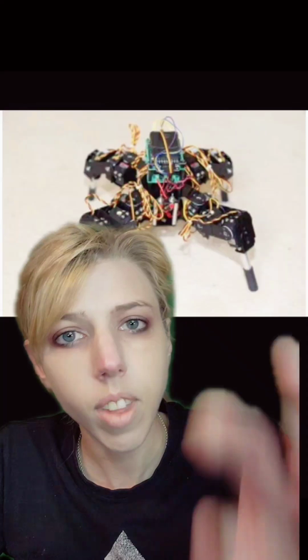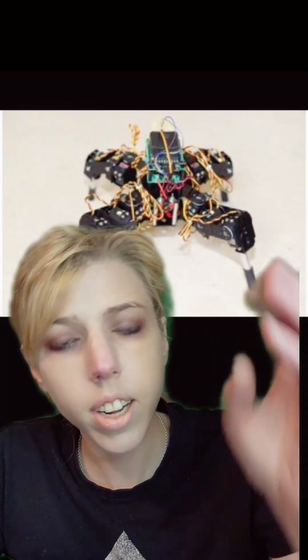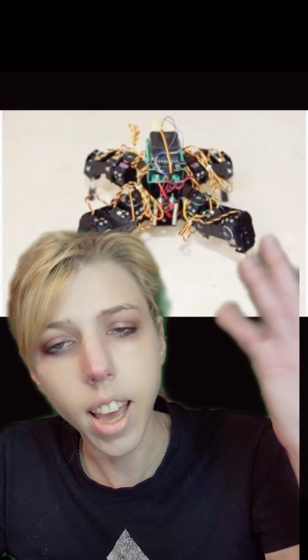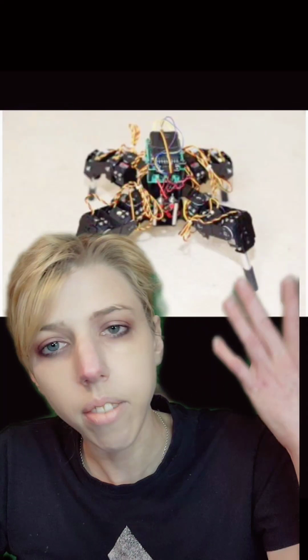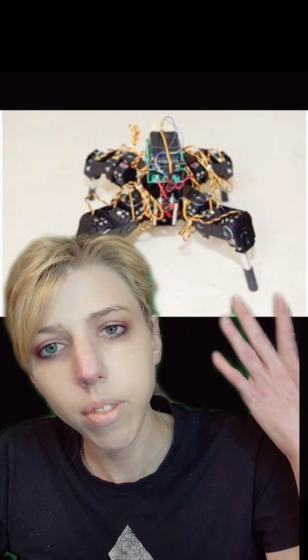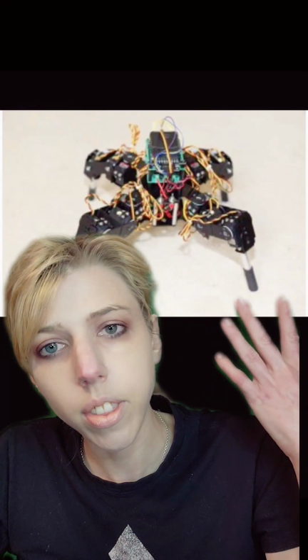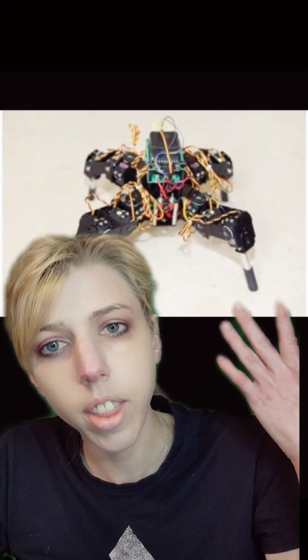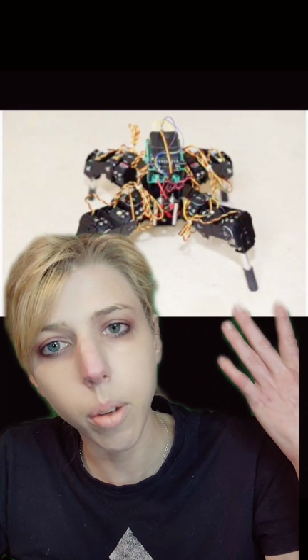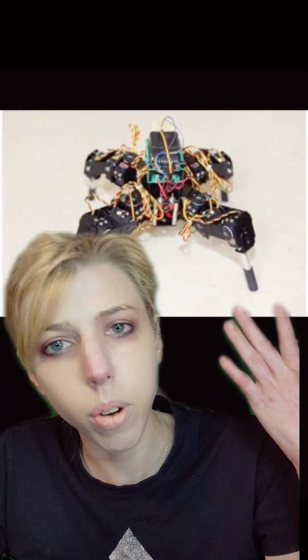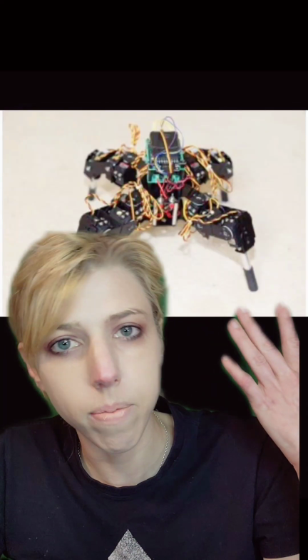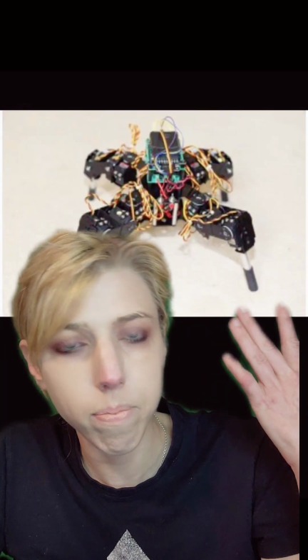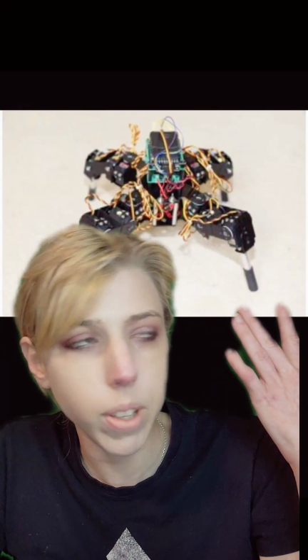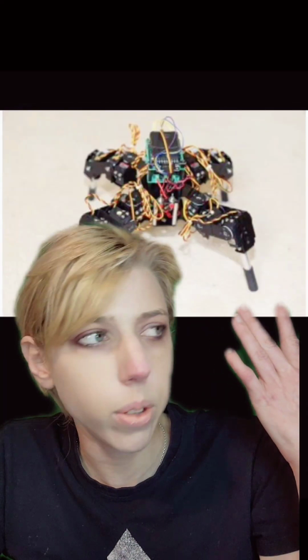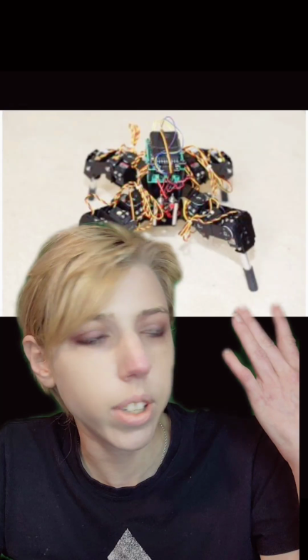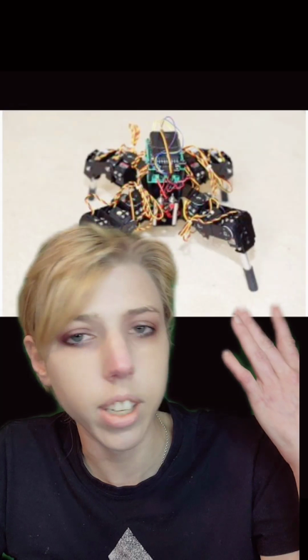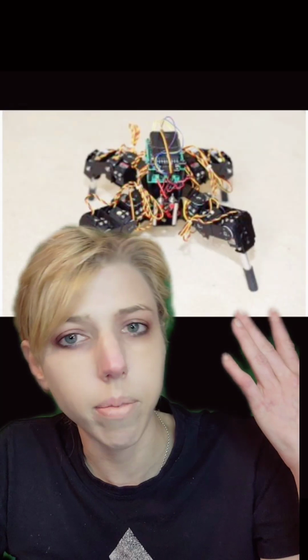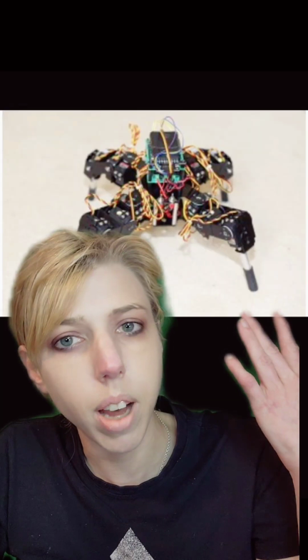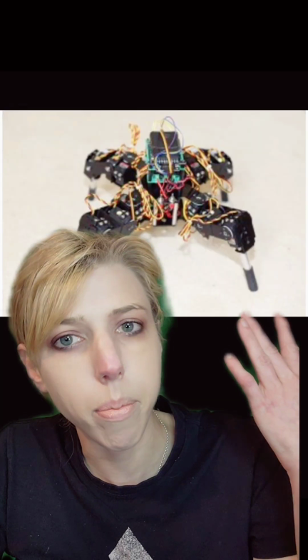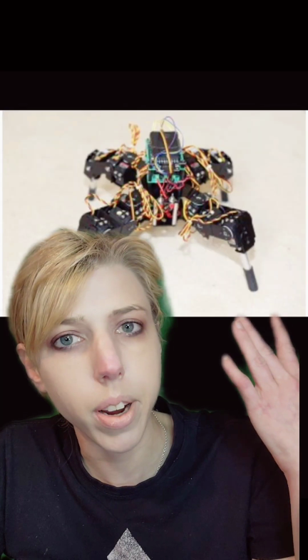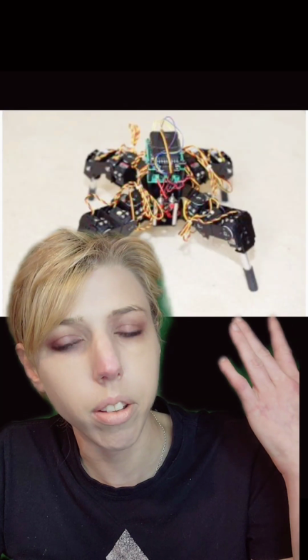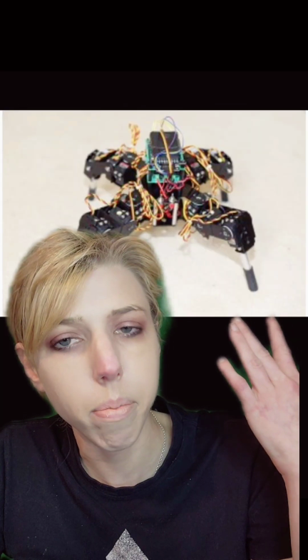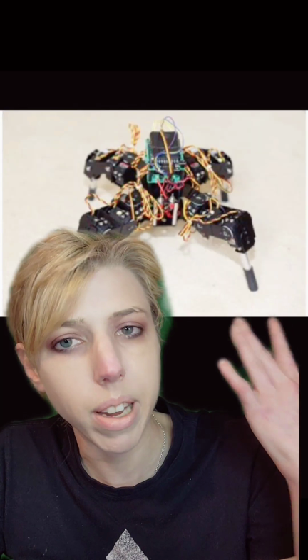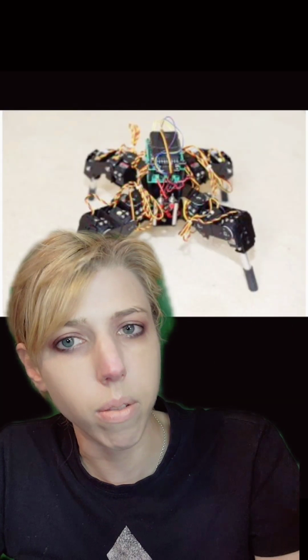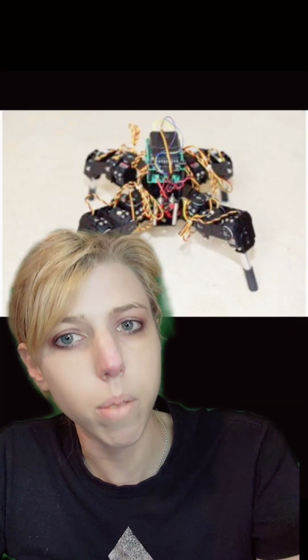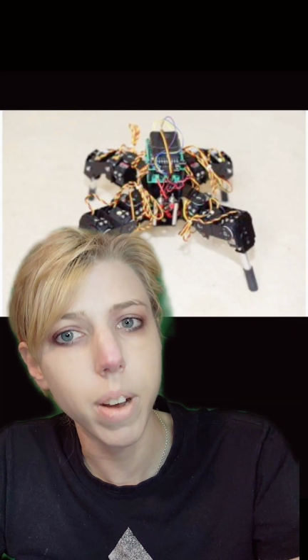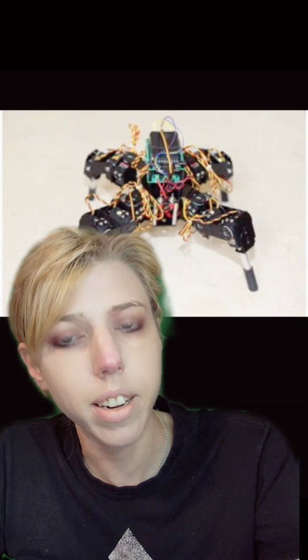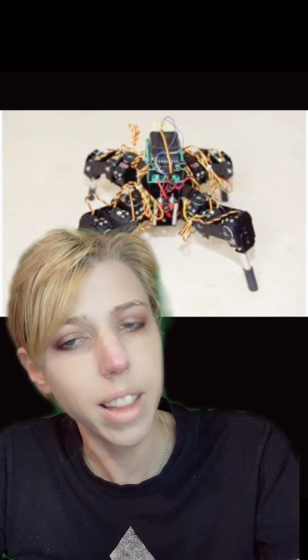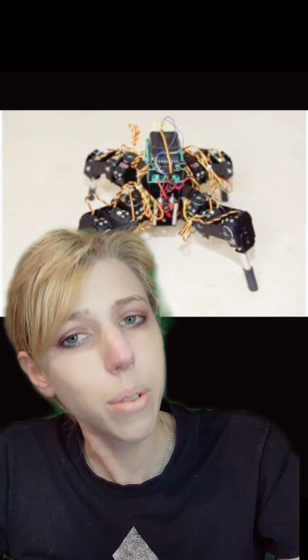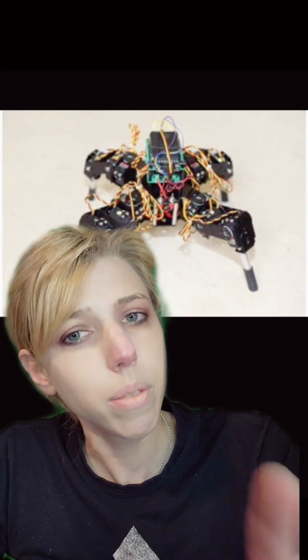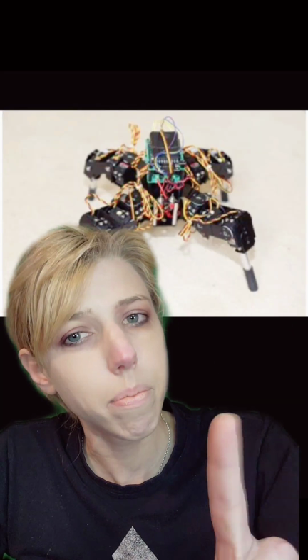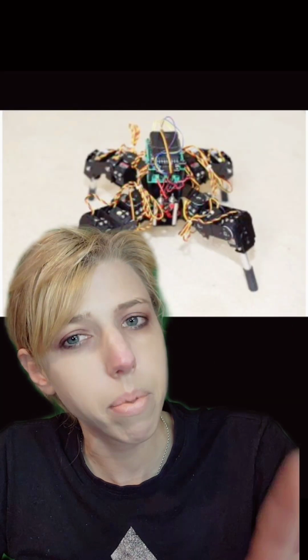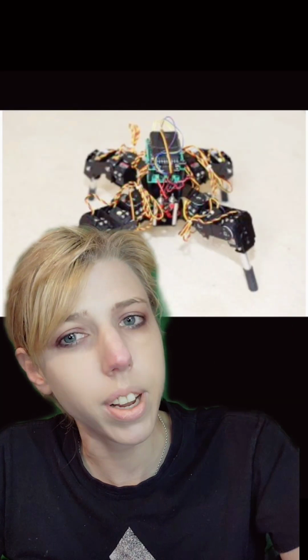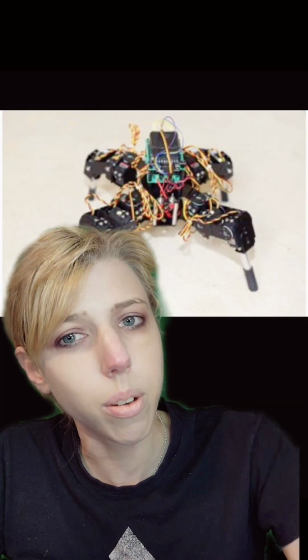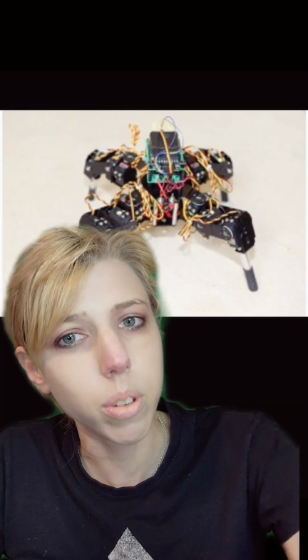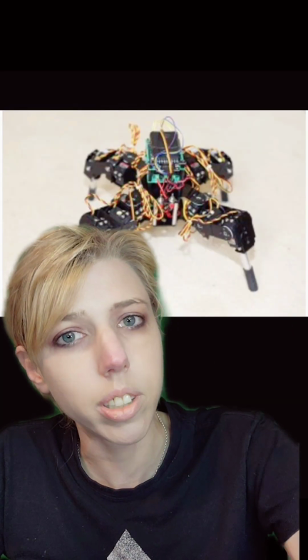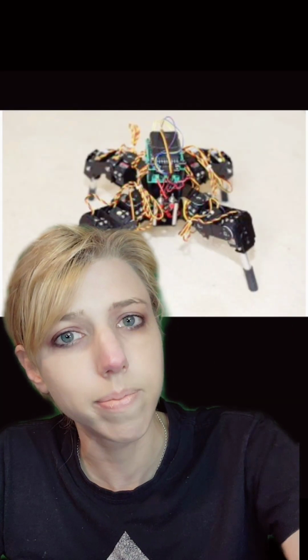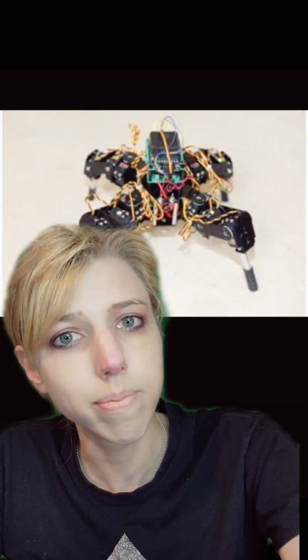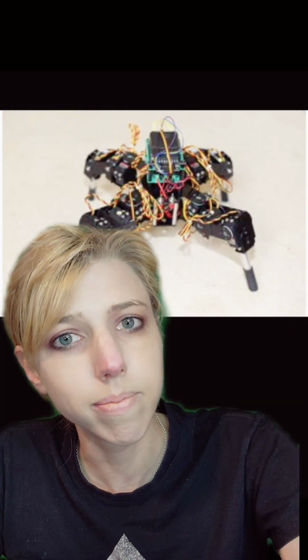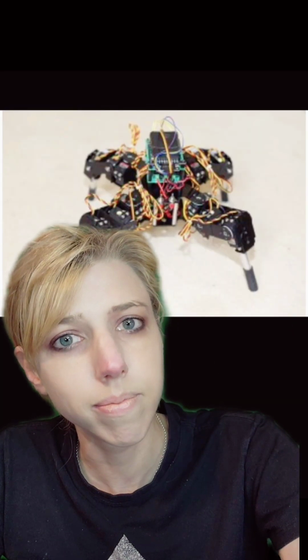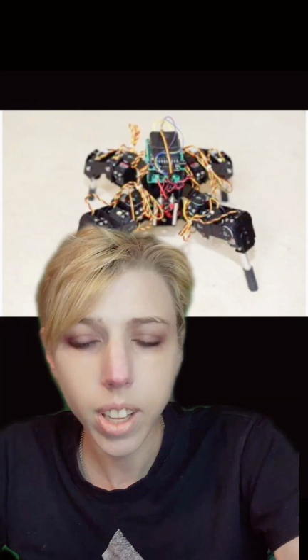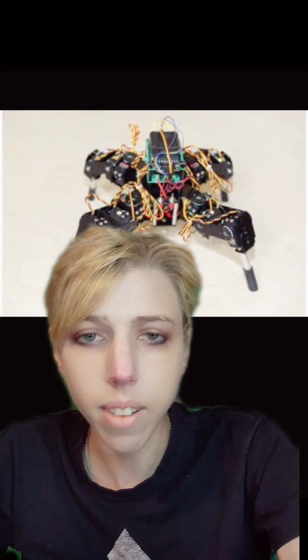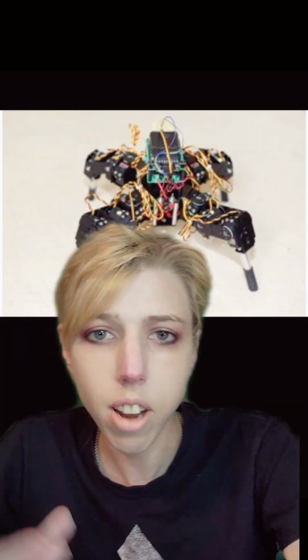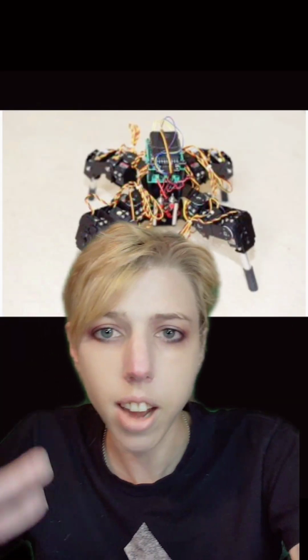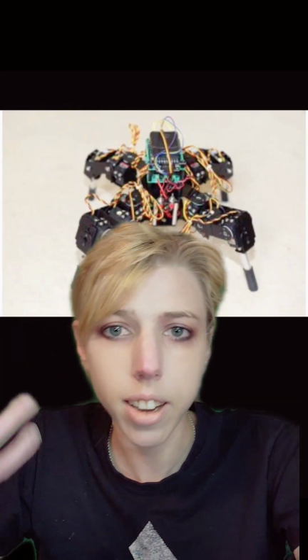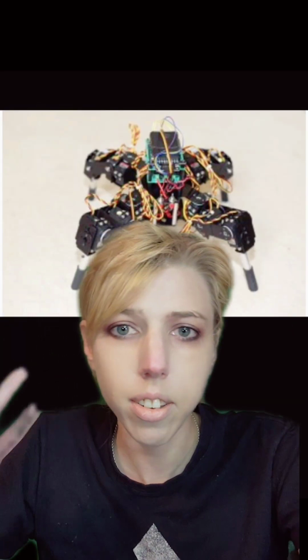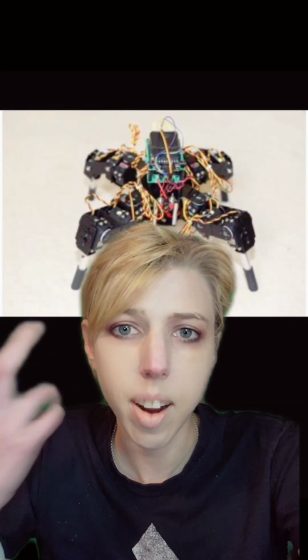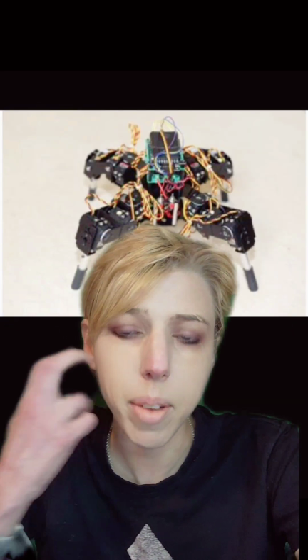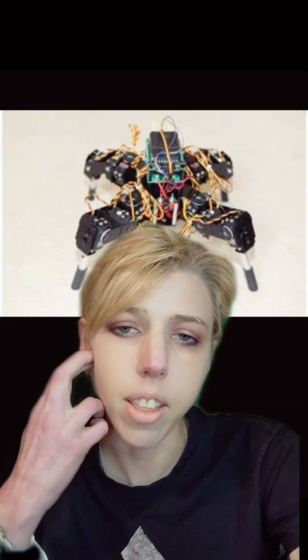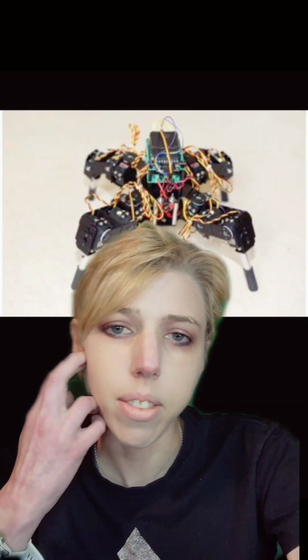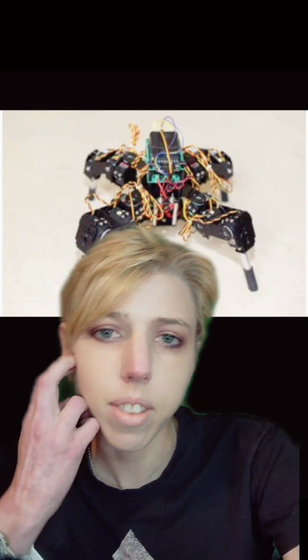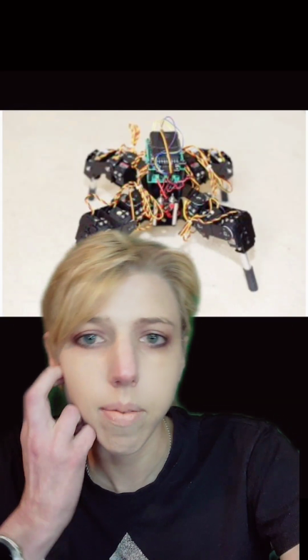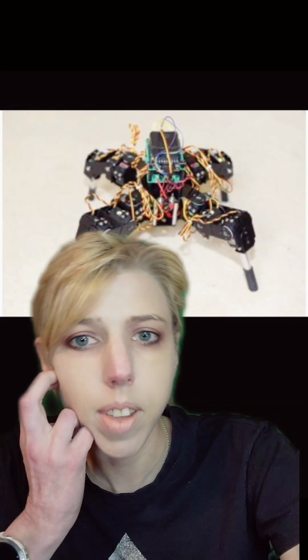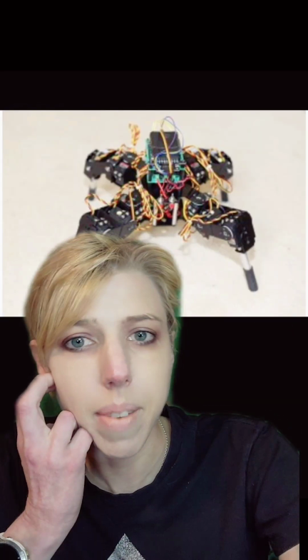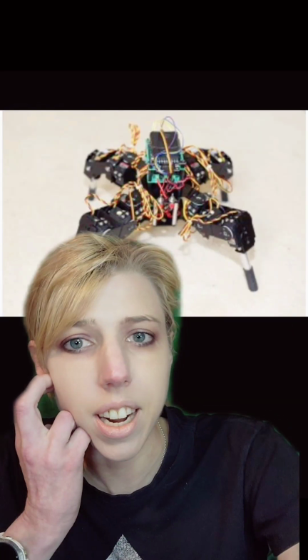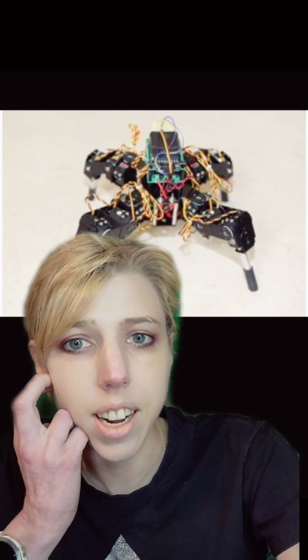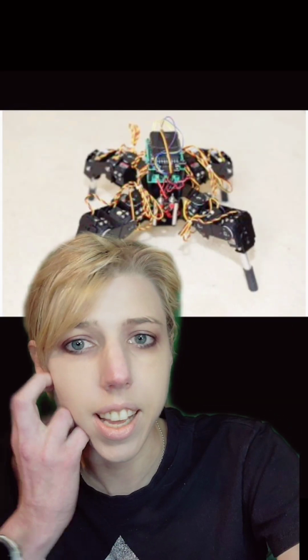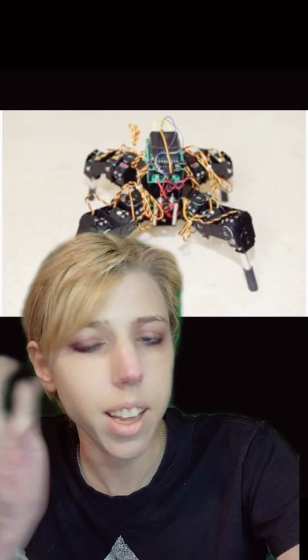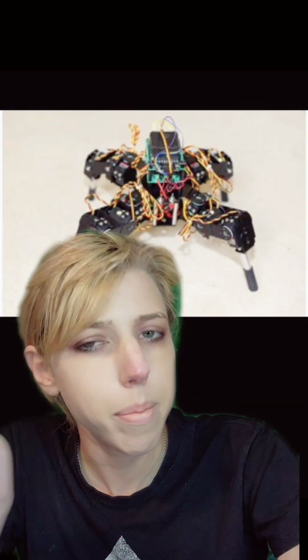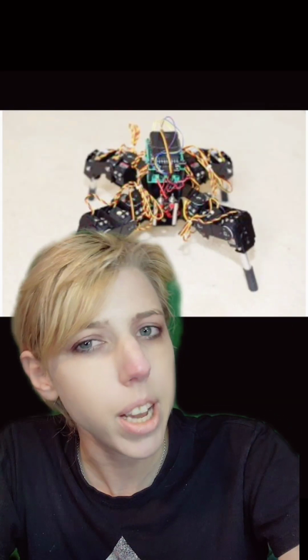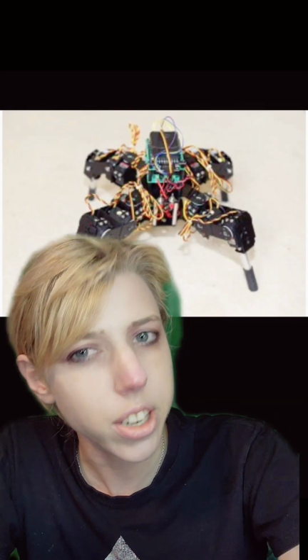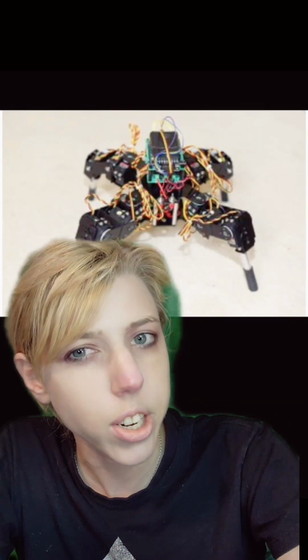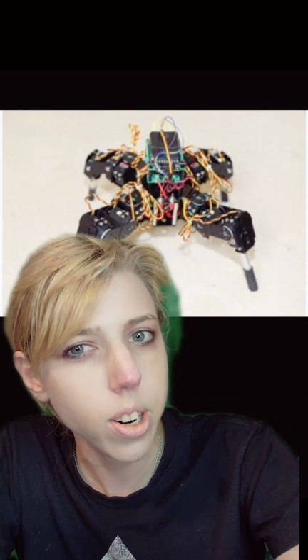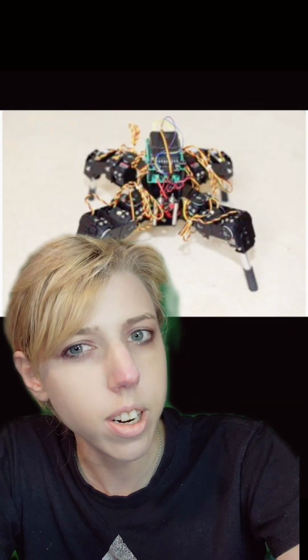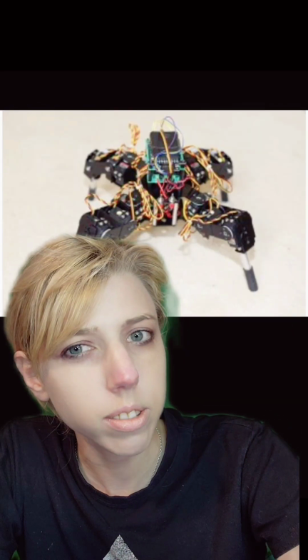They were also used to operate a spider robot, and that was pretty cool — if not a crime against humanity, I'm not sure.